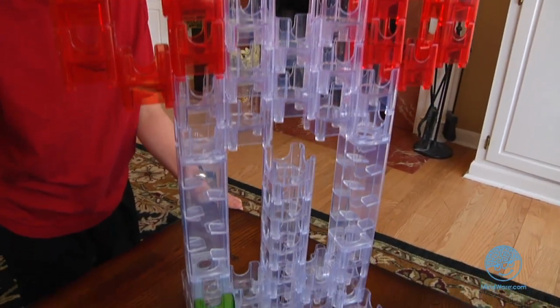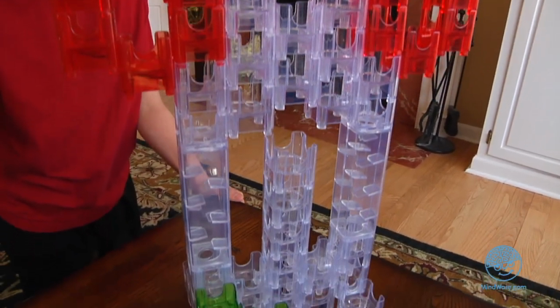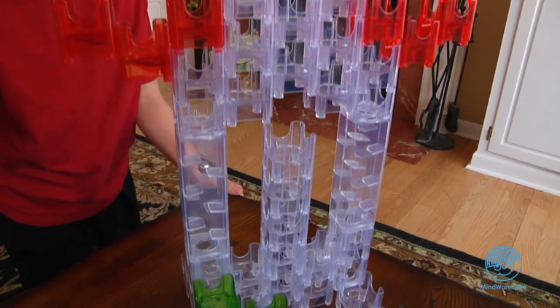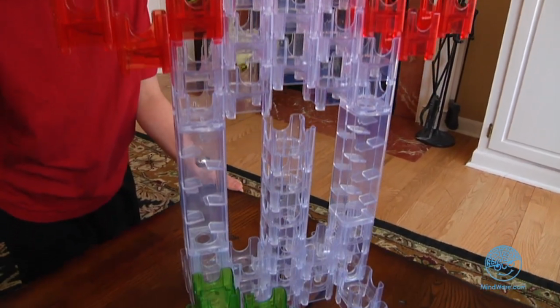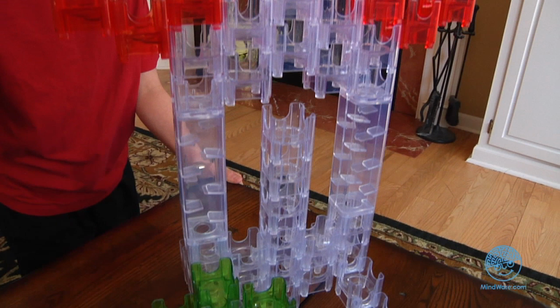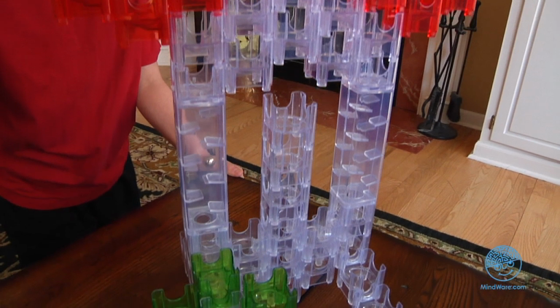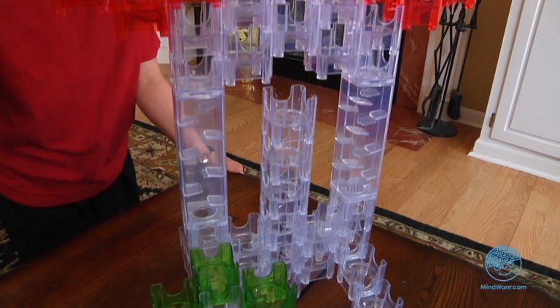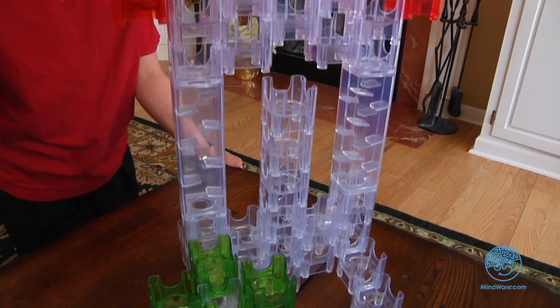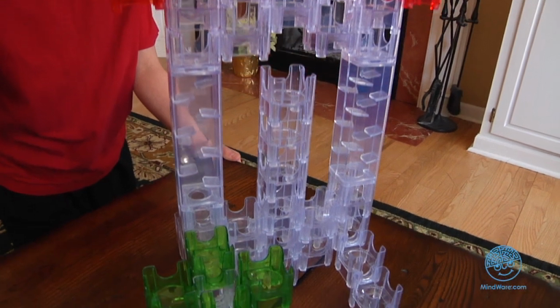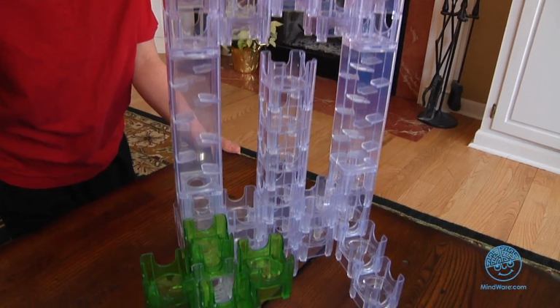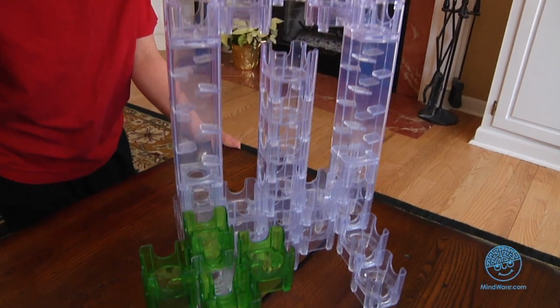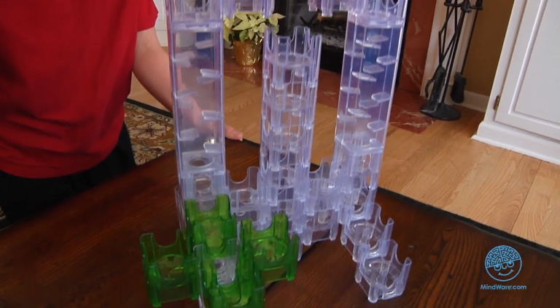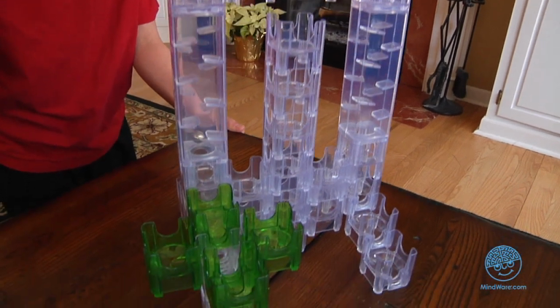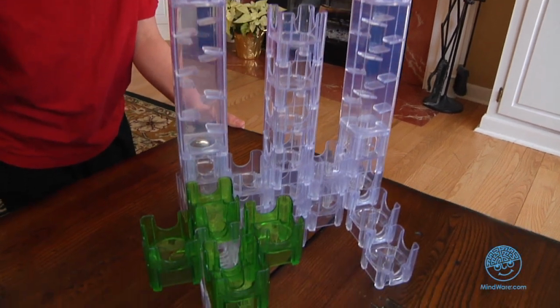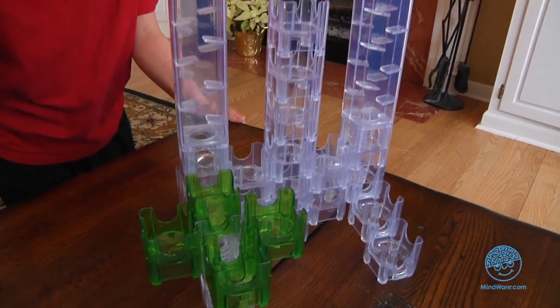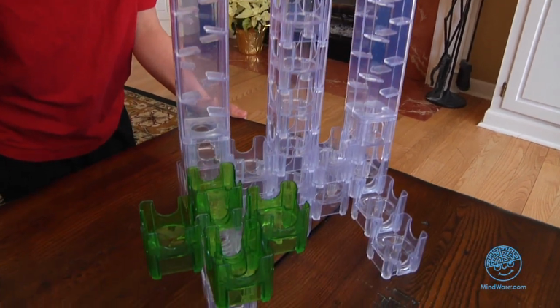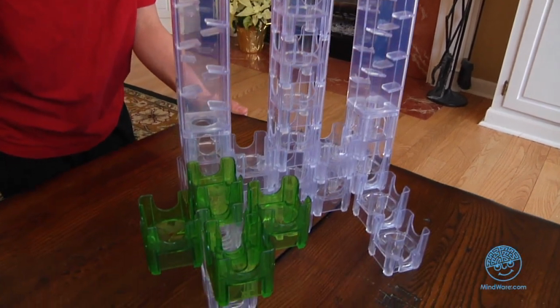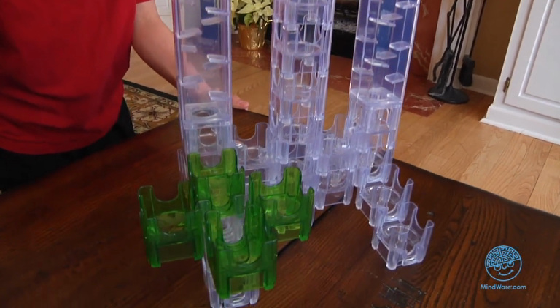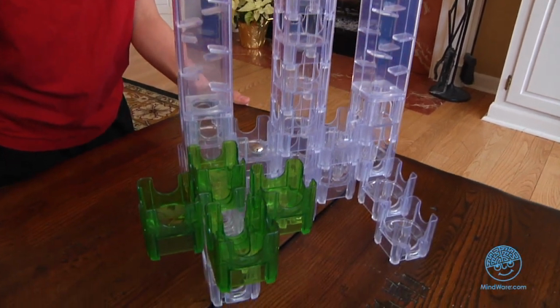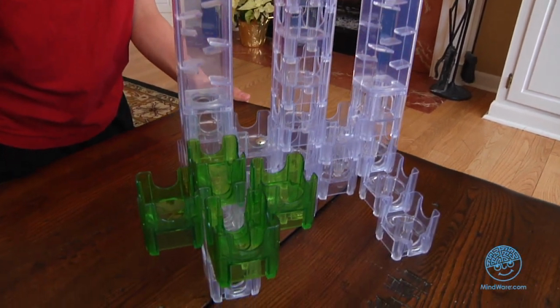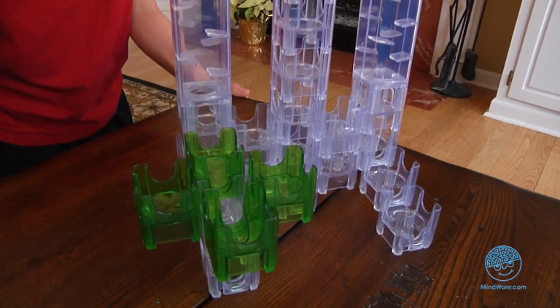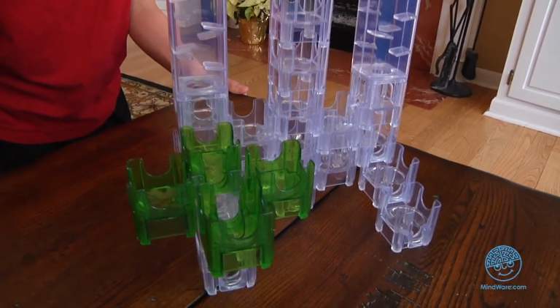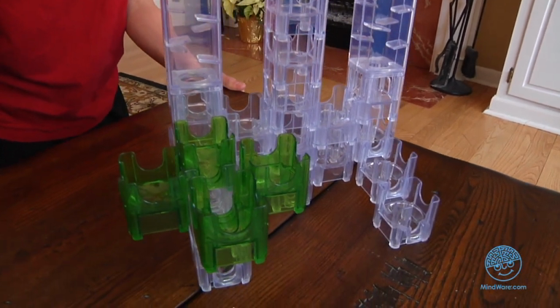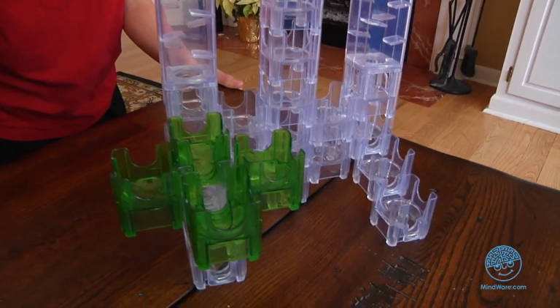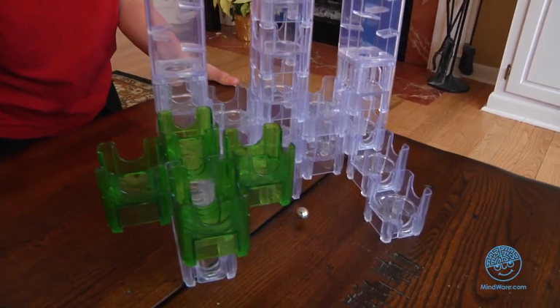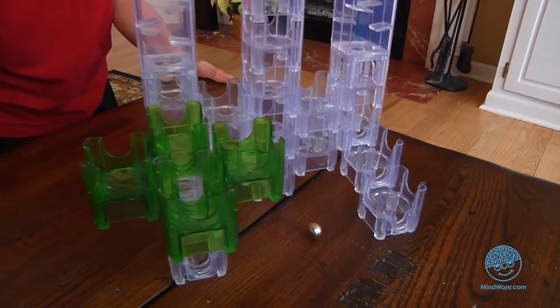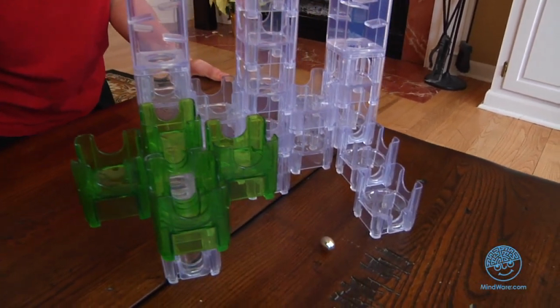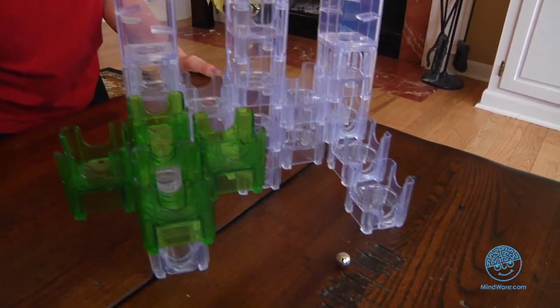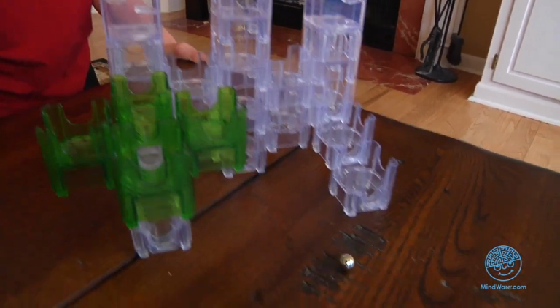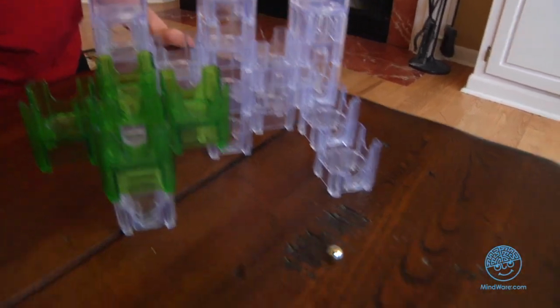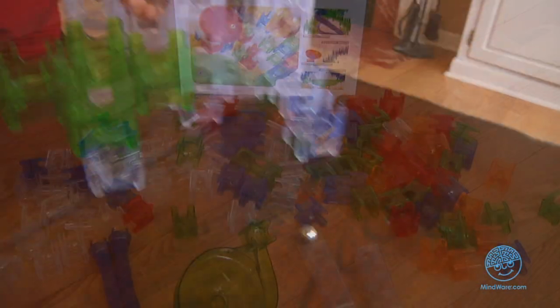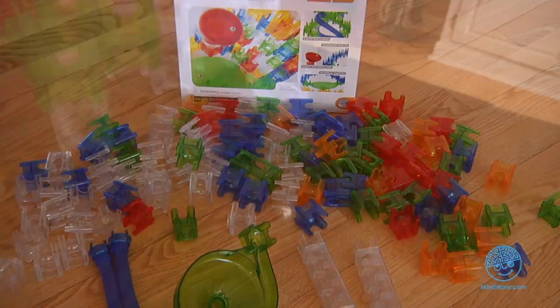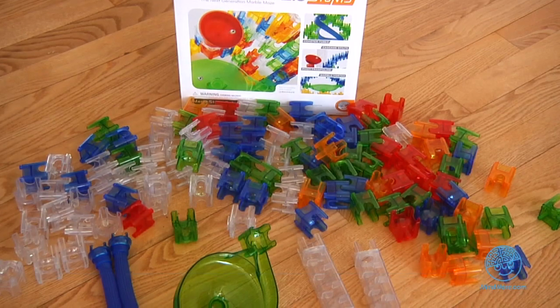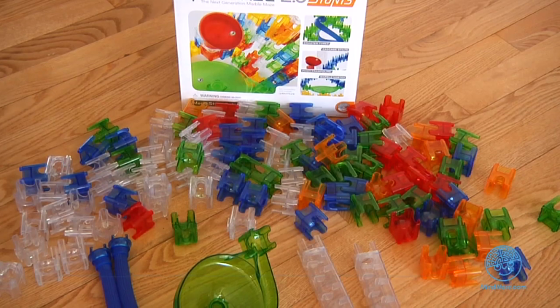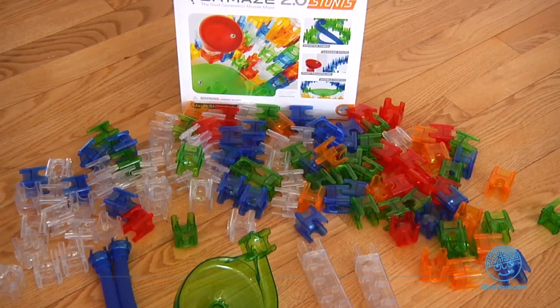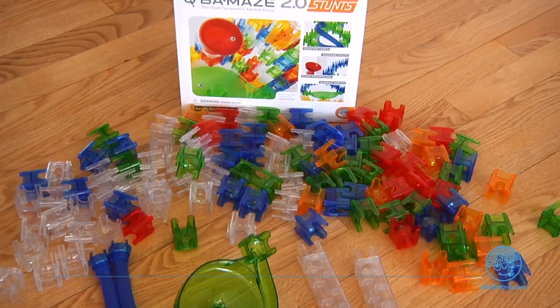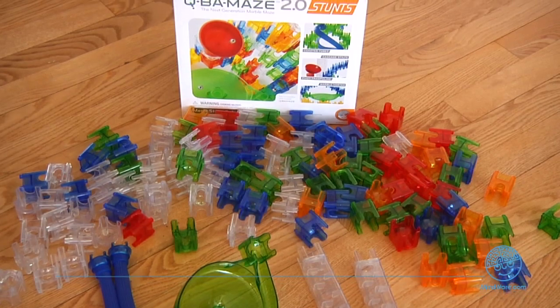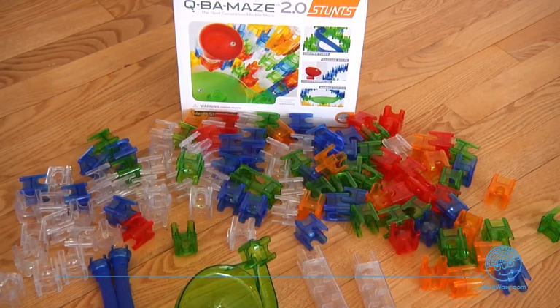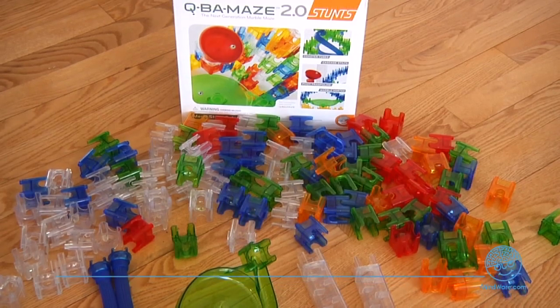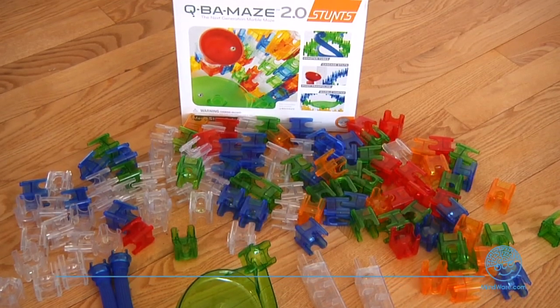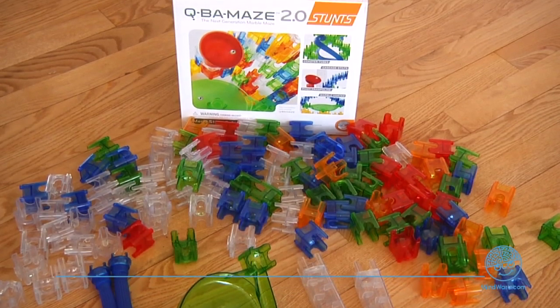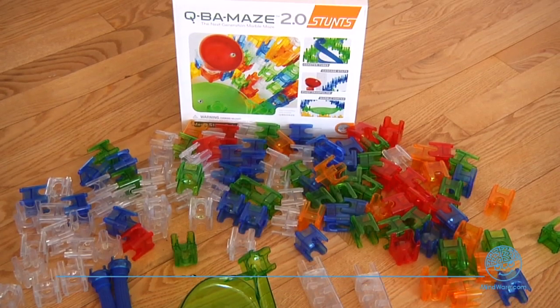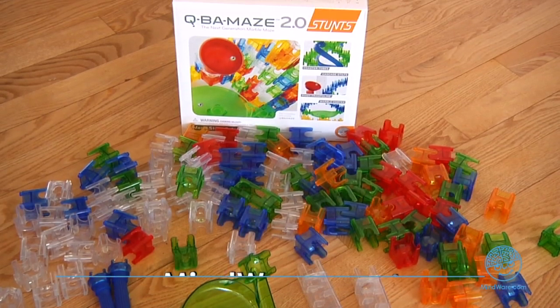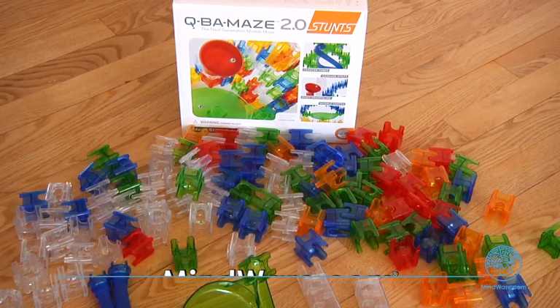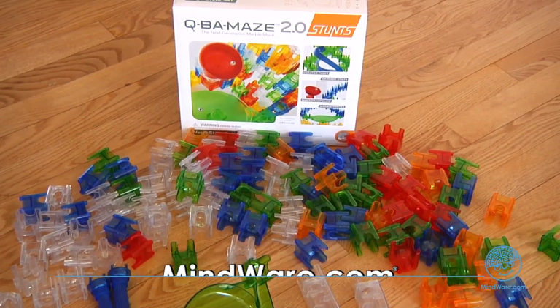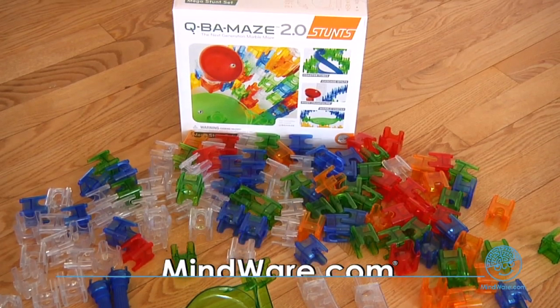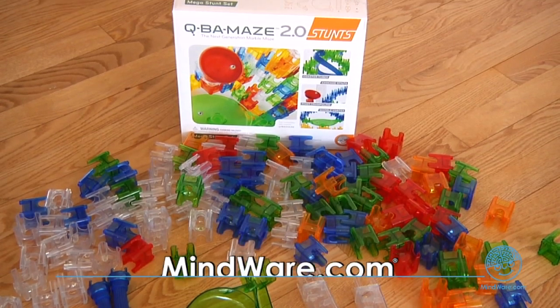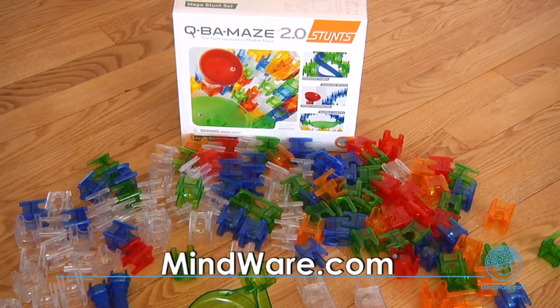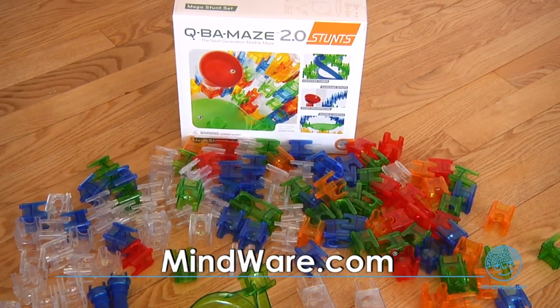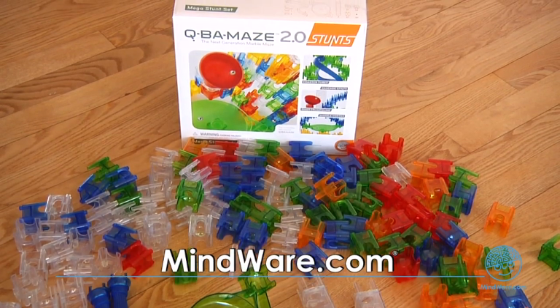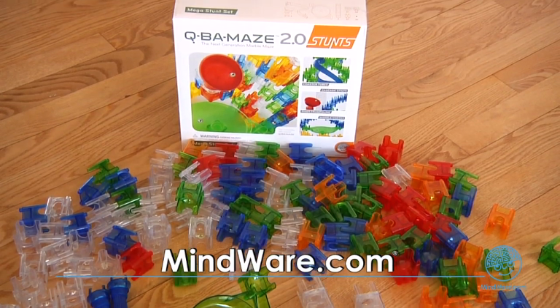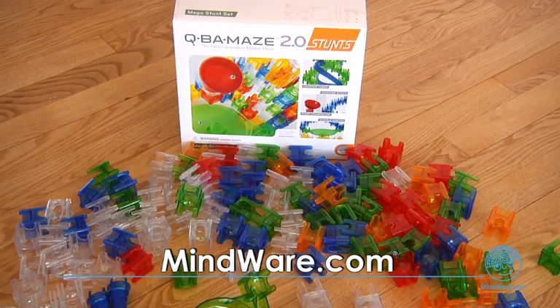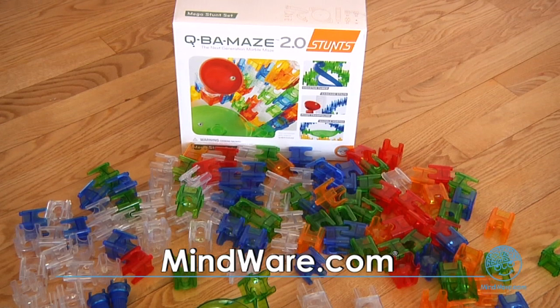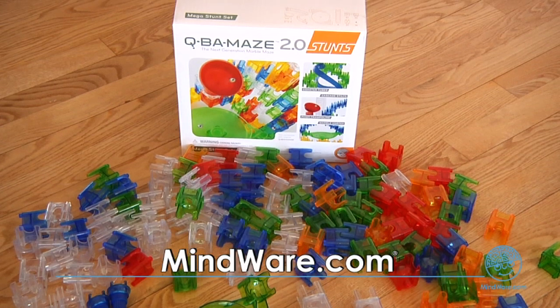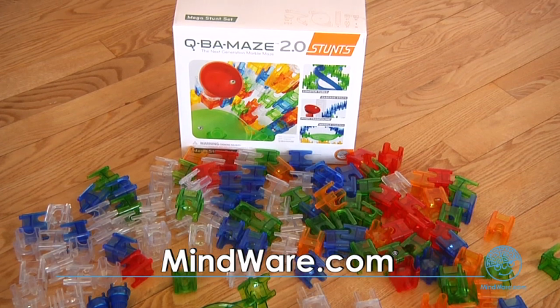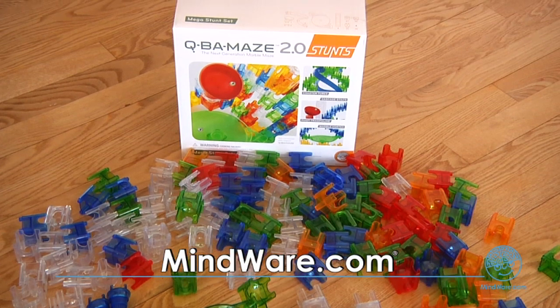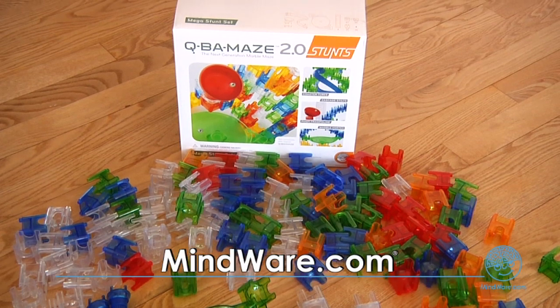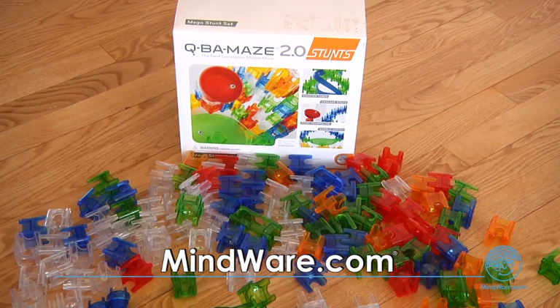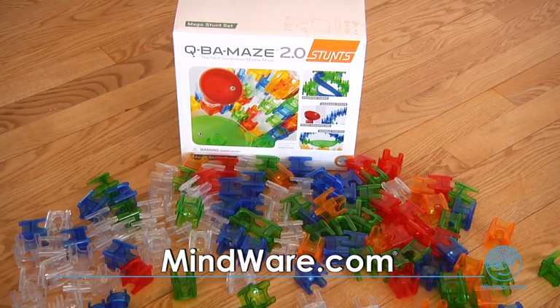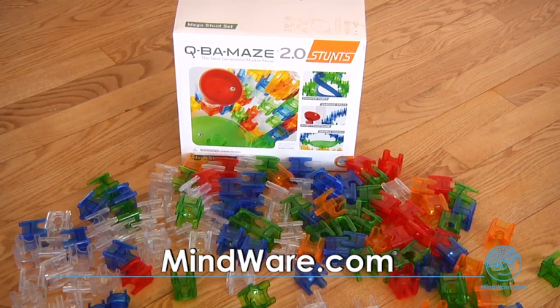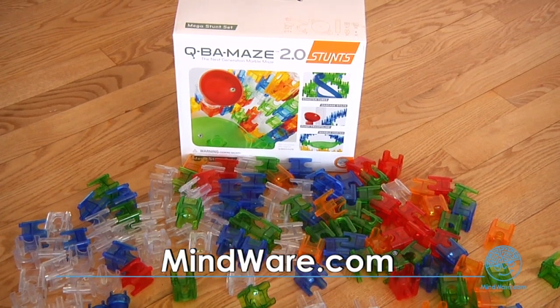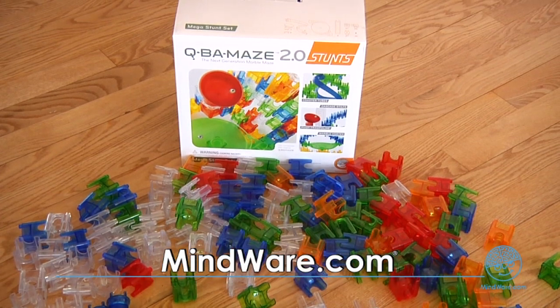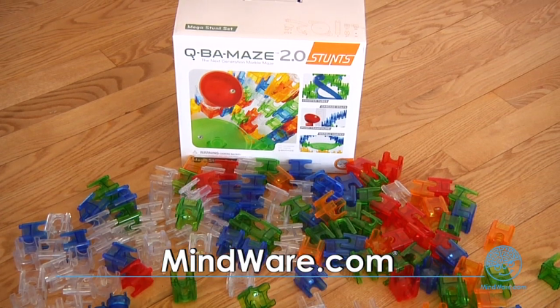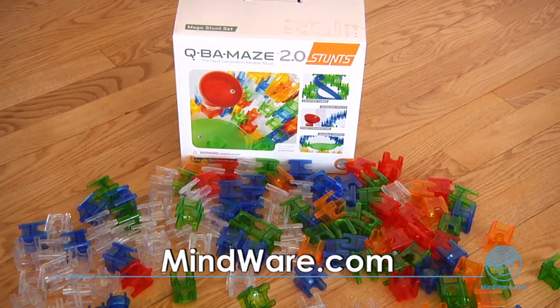To find Cuba Maze 2.0 Mega Stunt Set and other brainy toys for kids of all ages, visit MindWare.com.